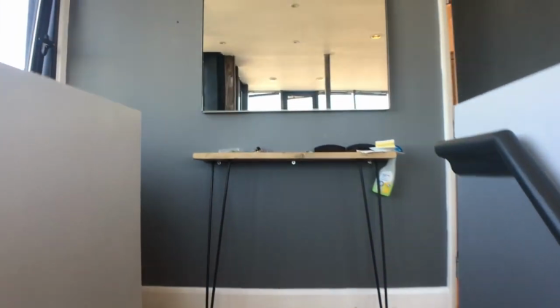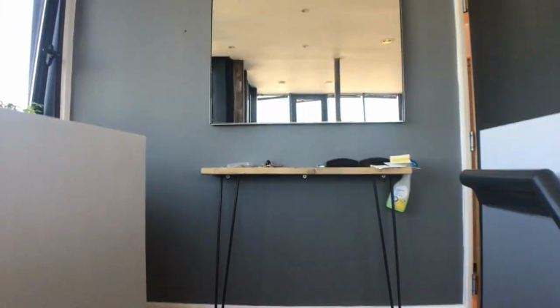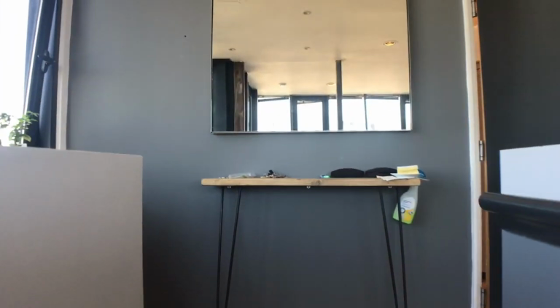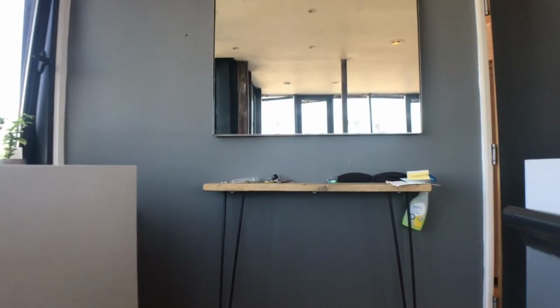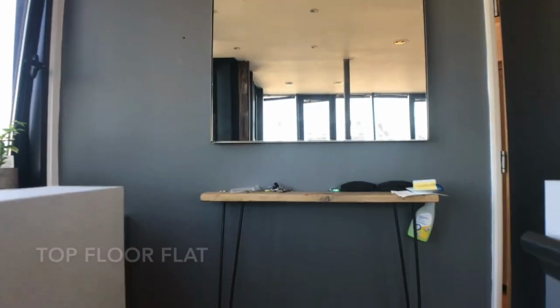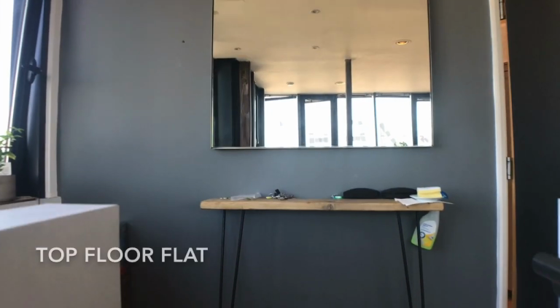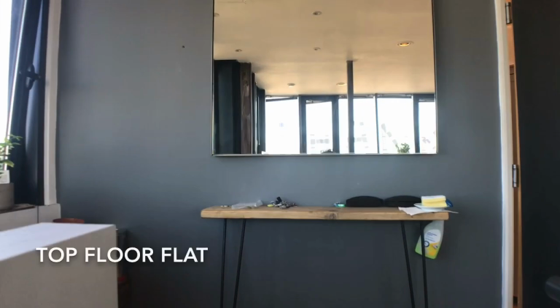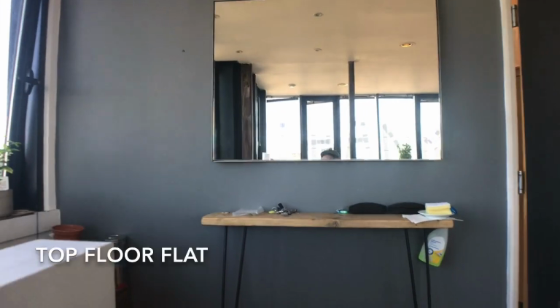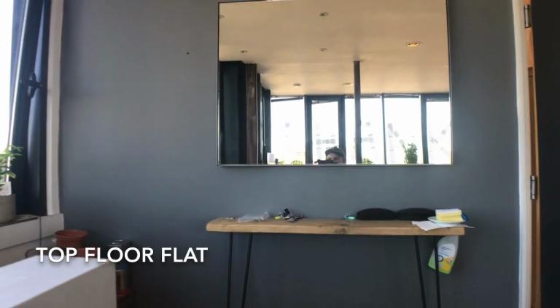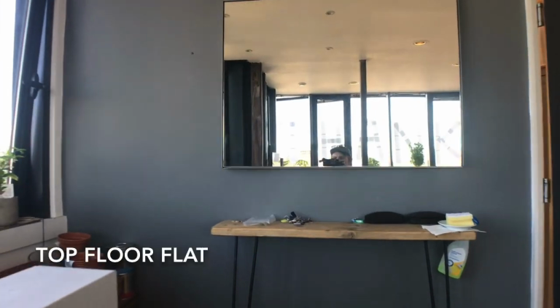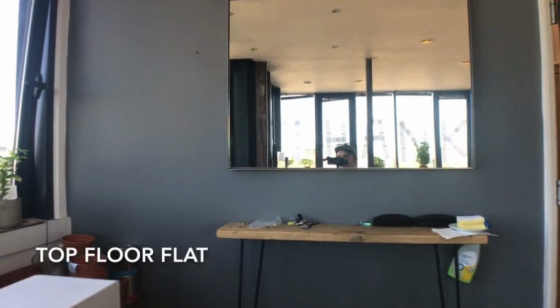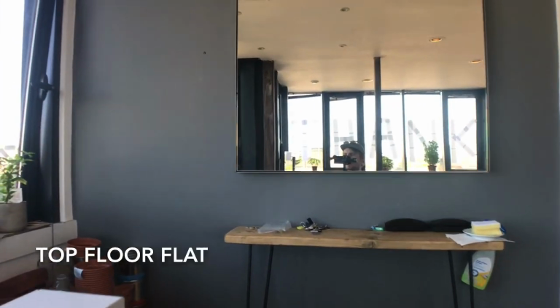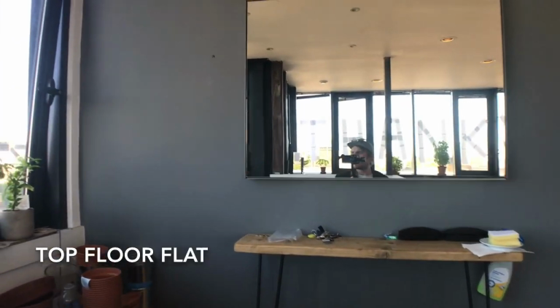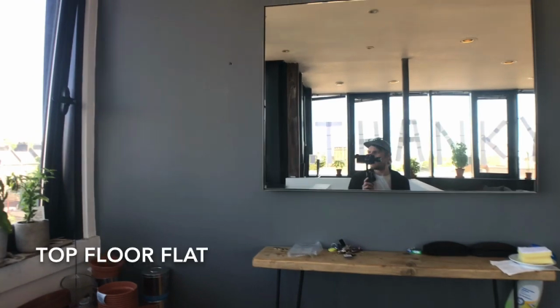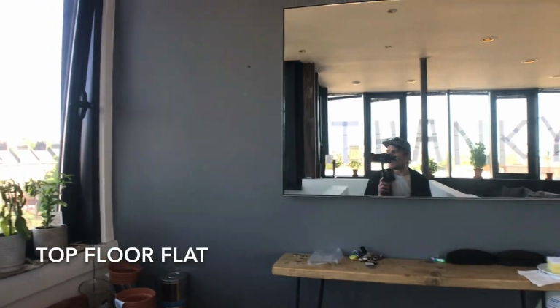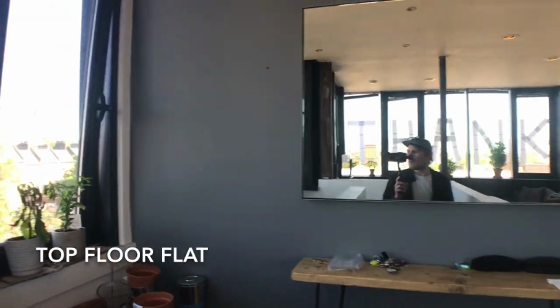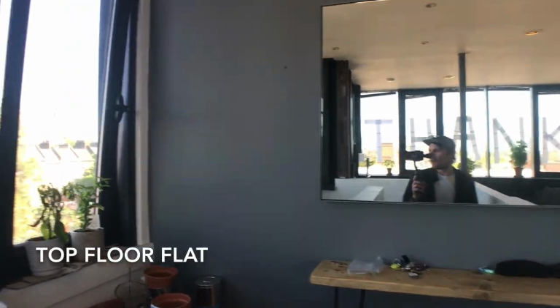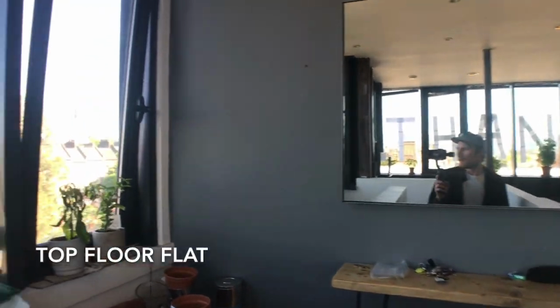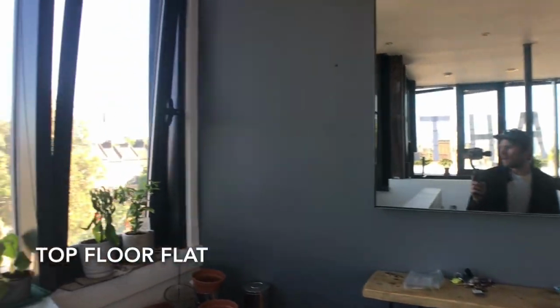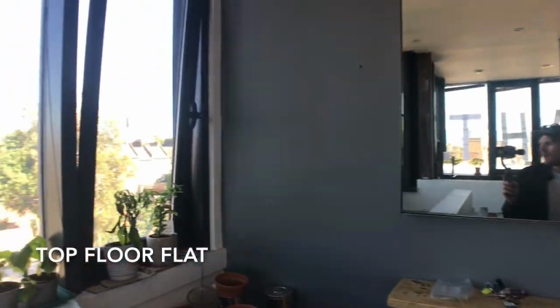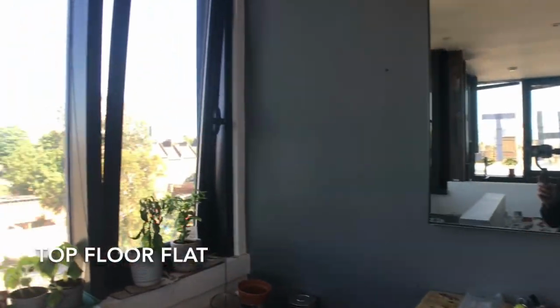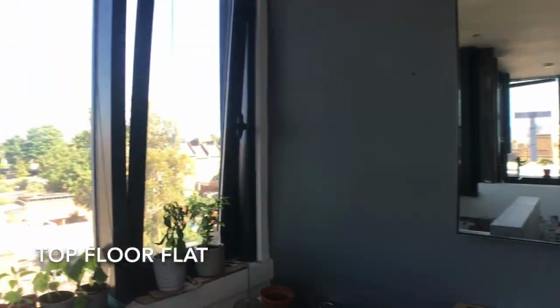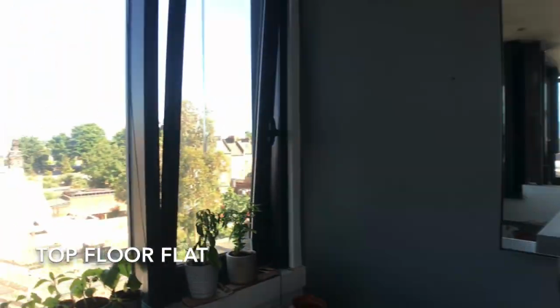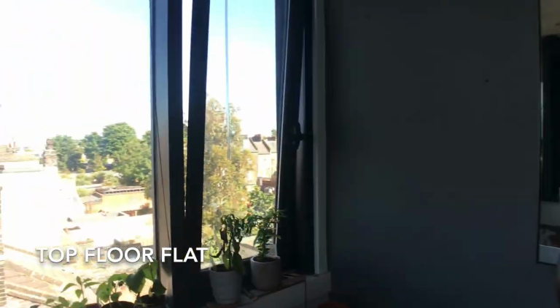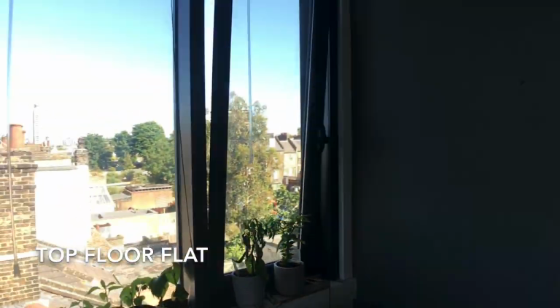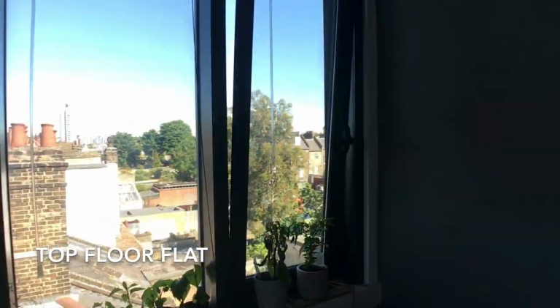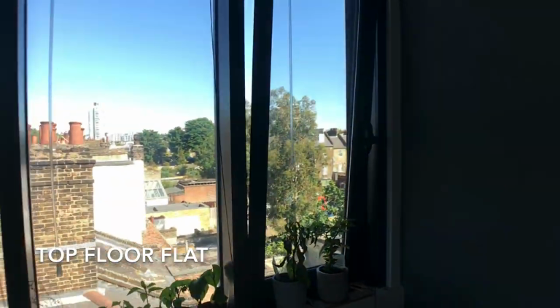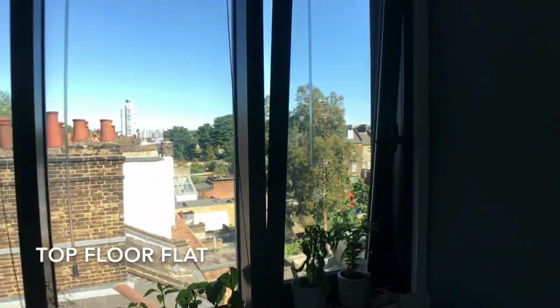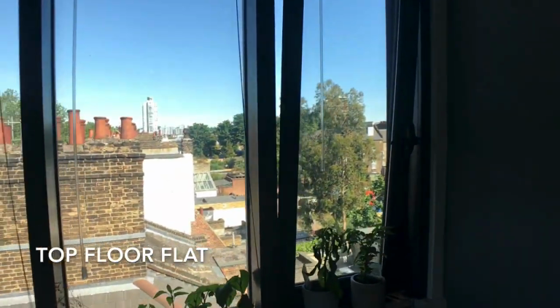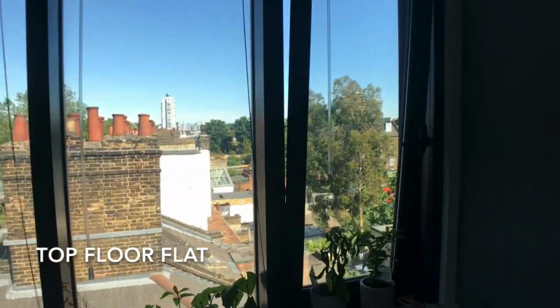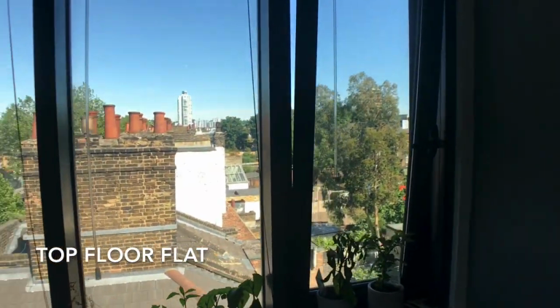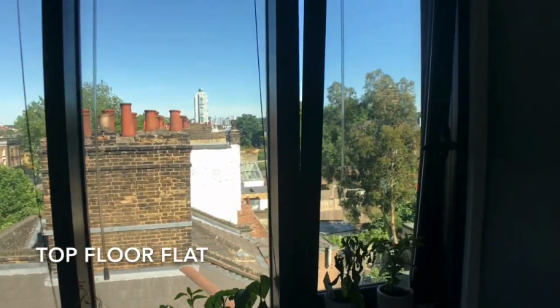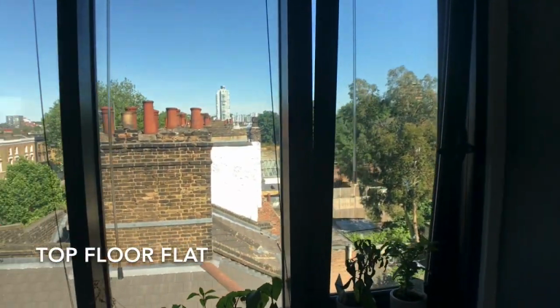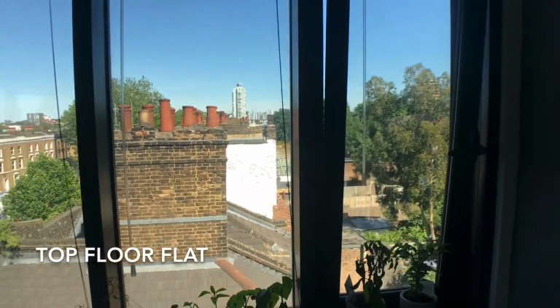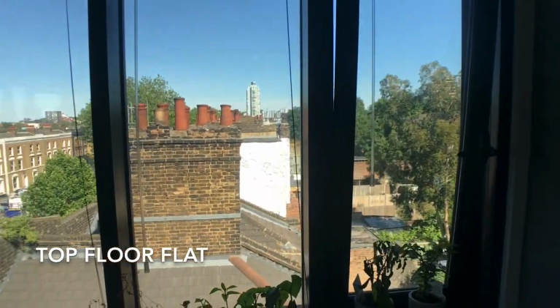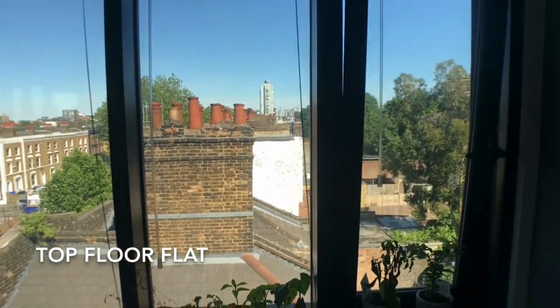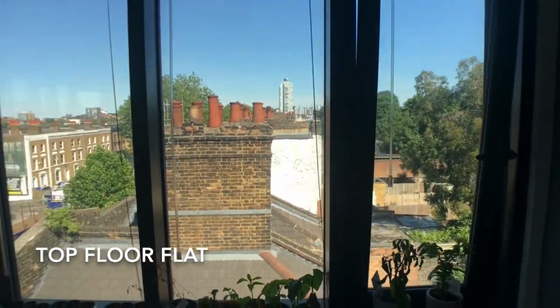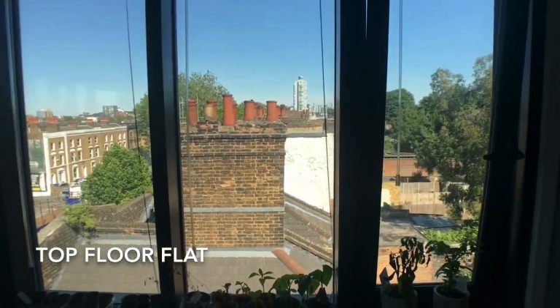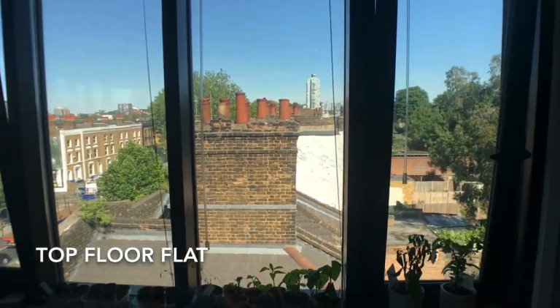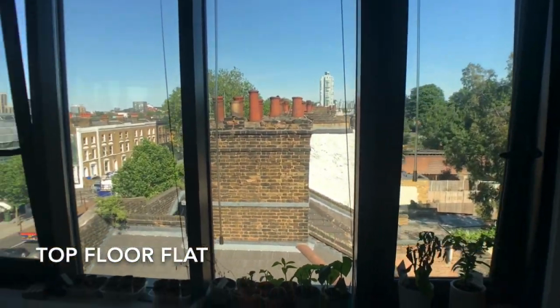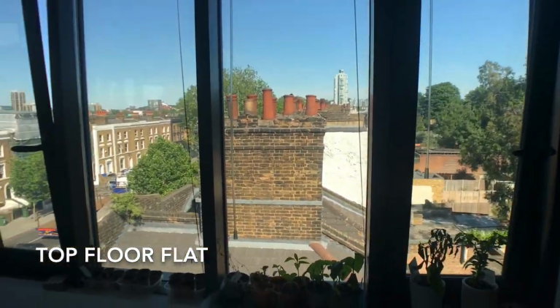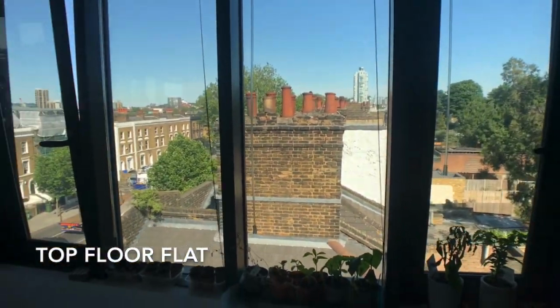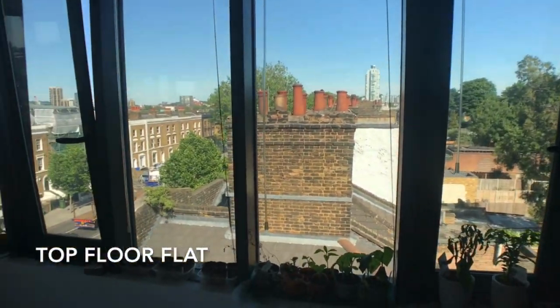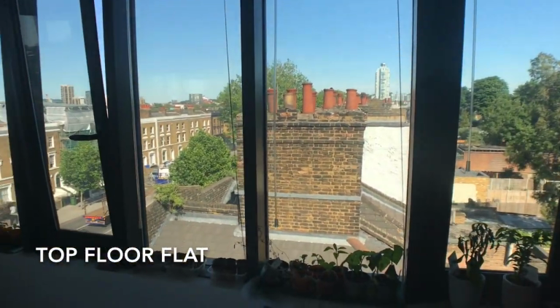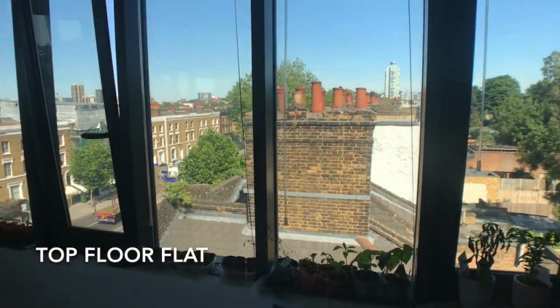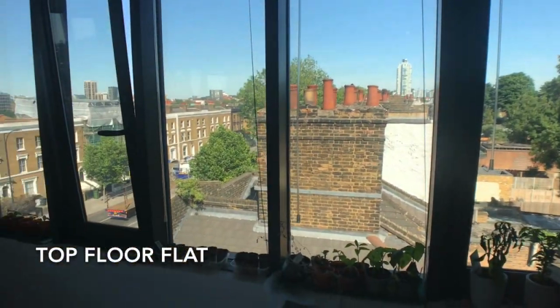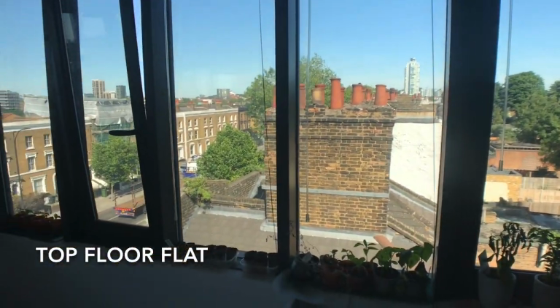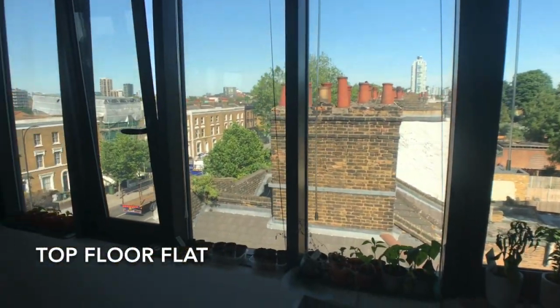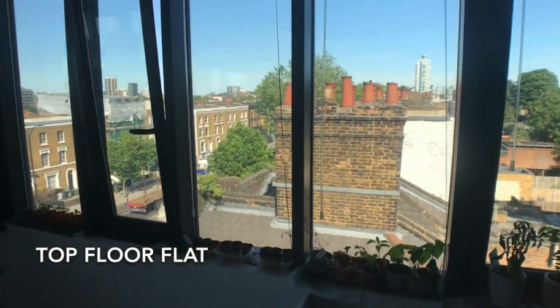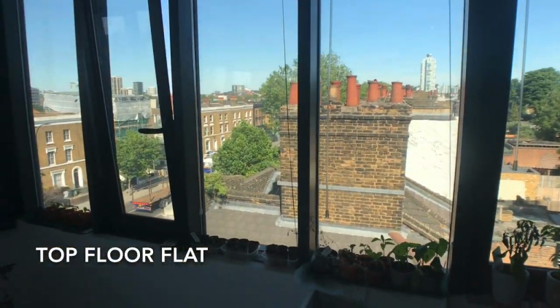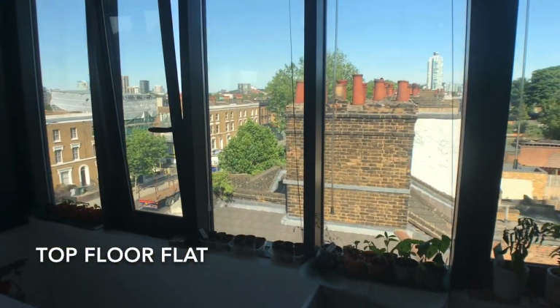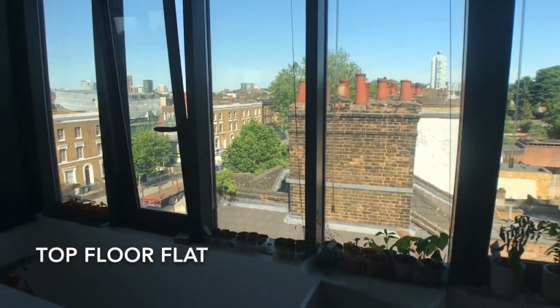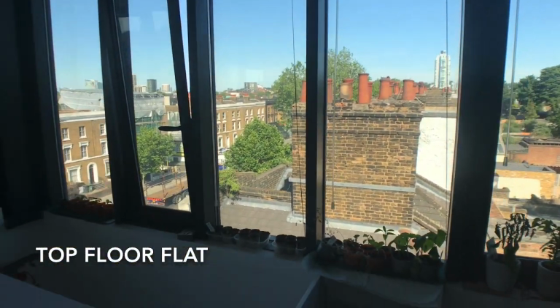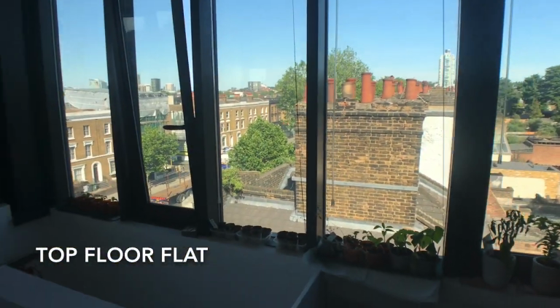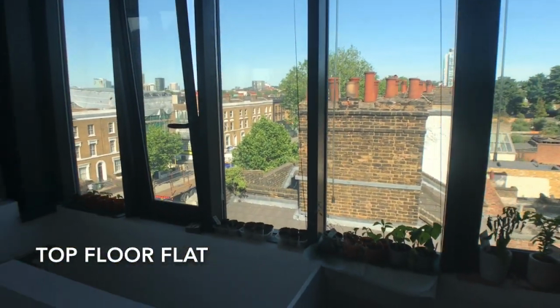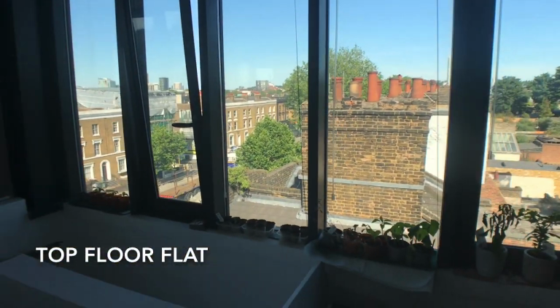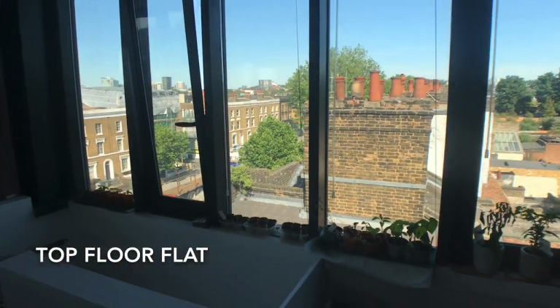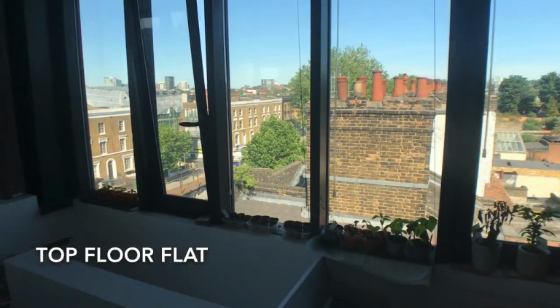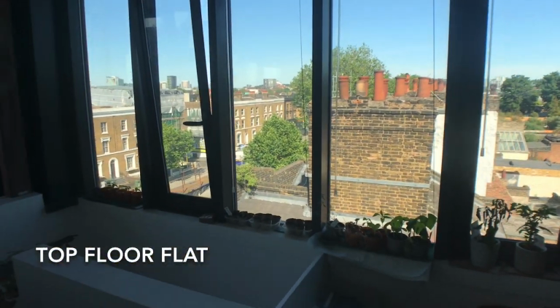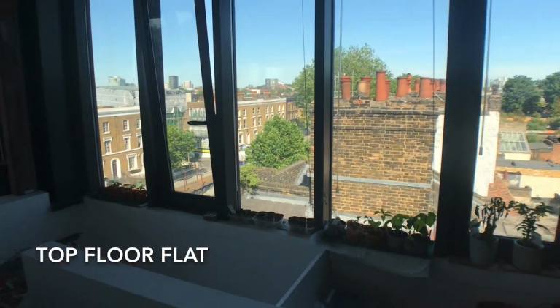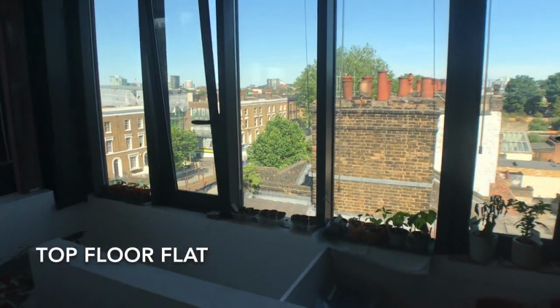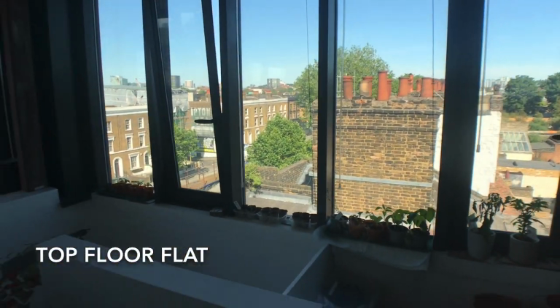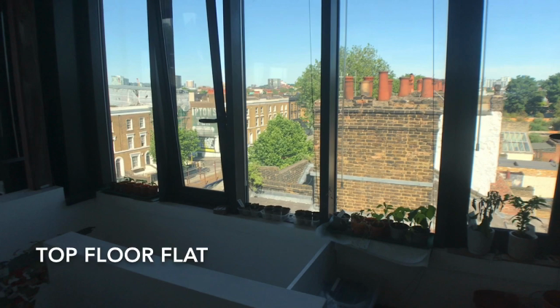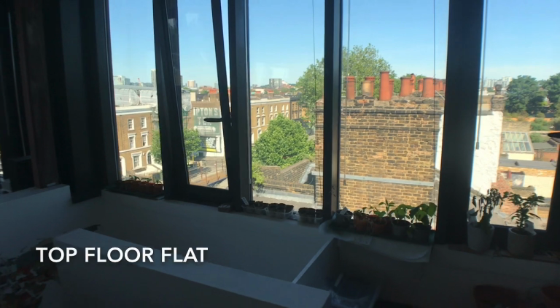Located on the top floor of a Victorian building, the flat opens up into a reception room with extensive glazing all around.